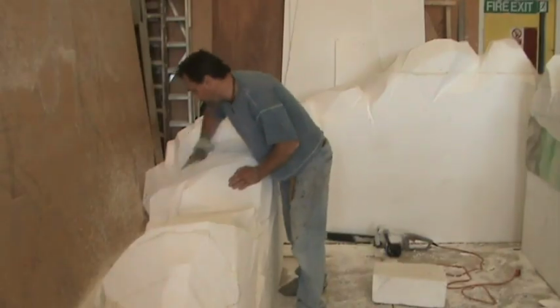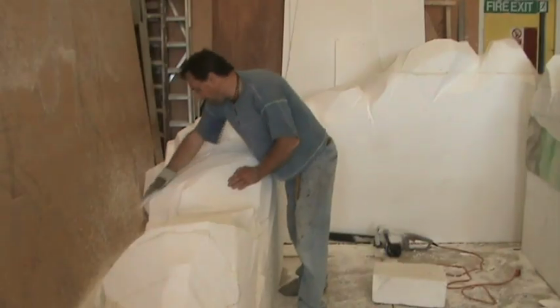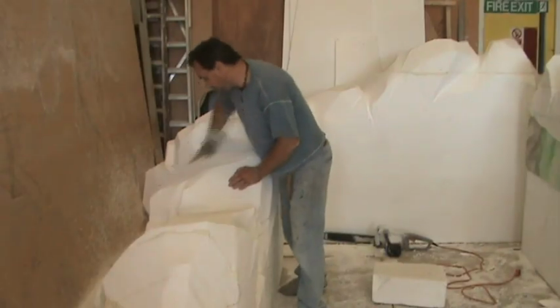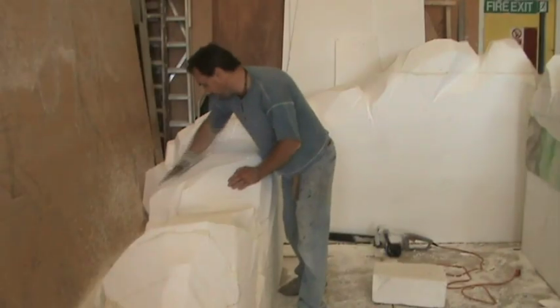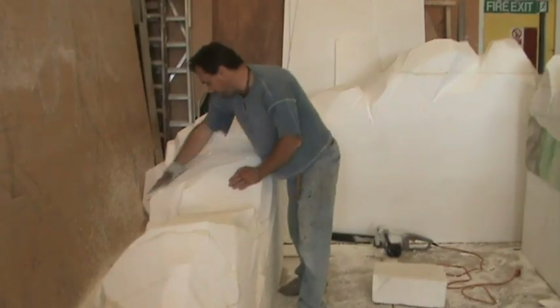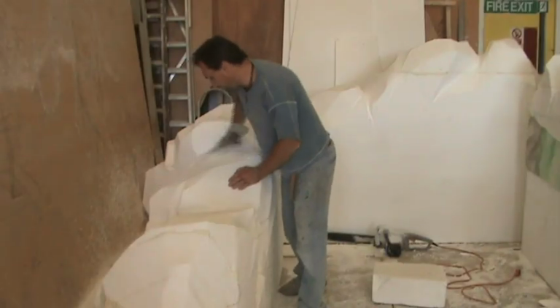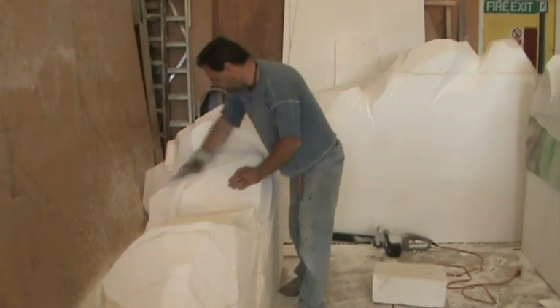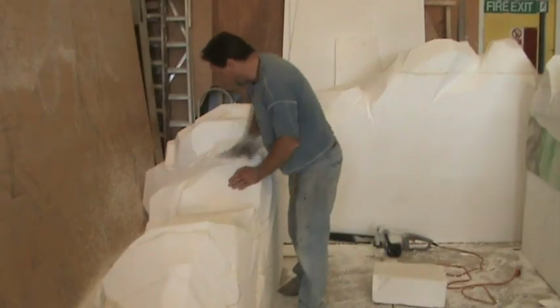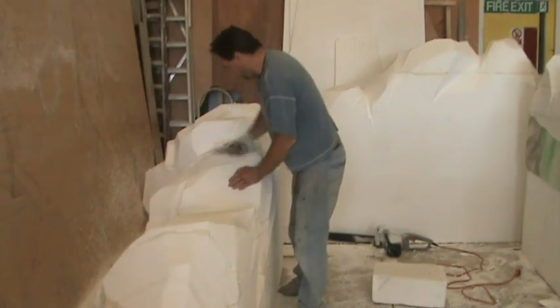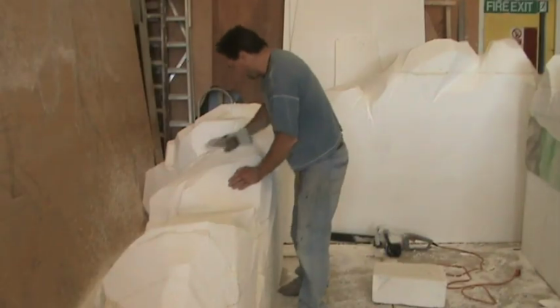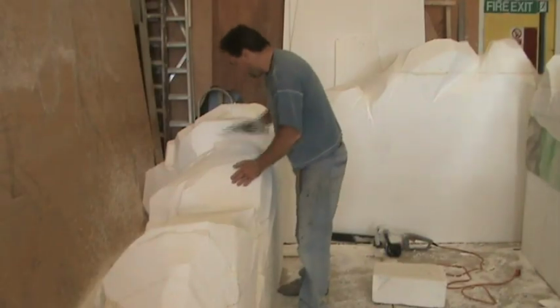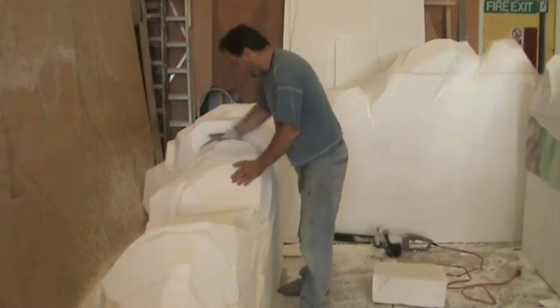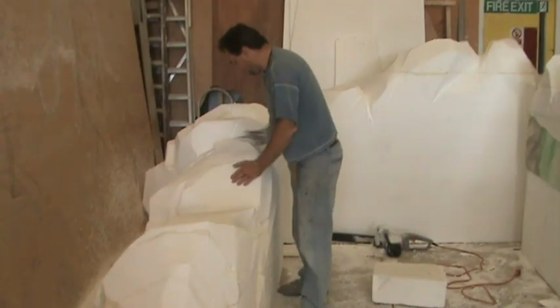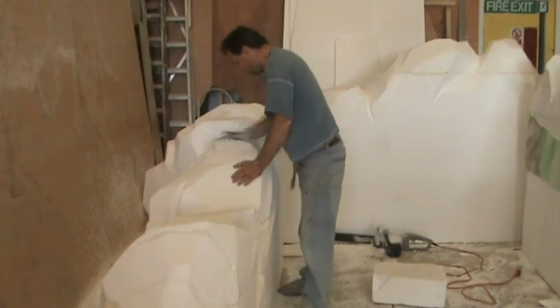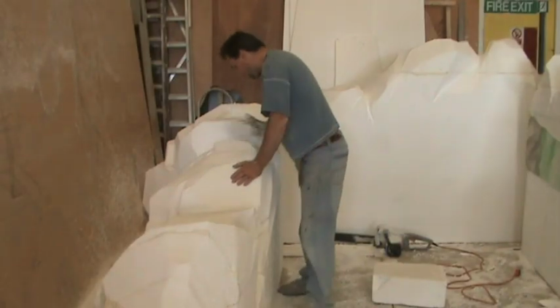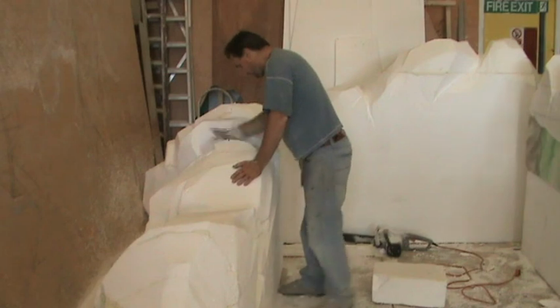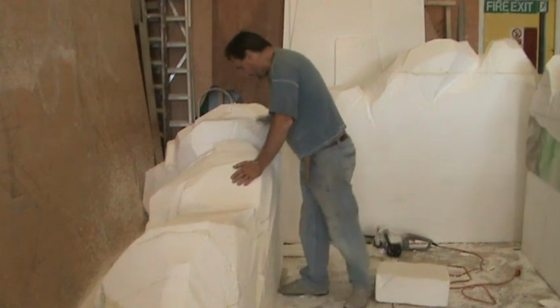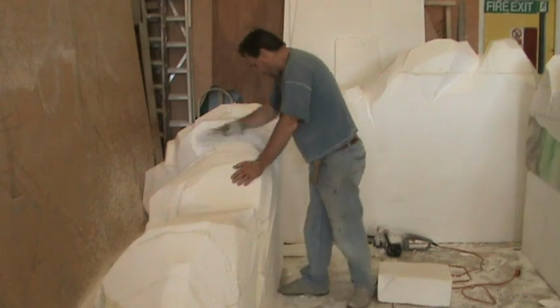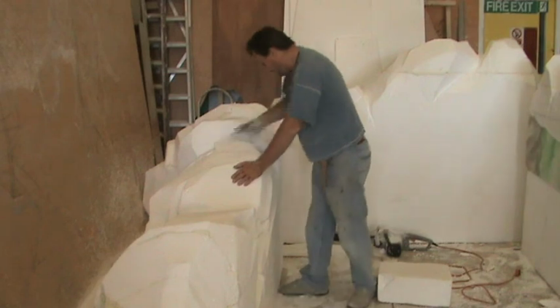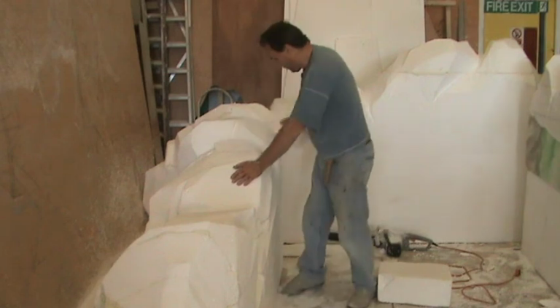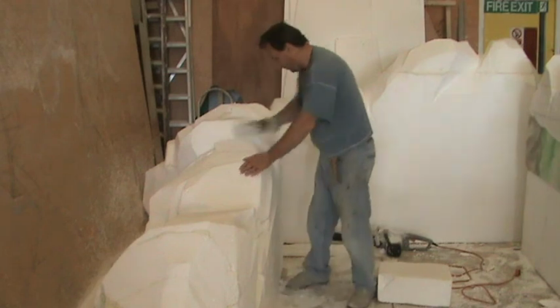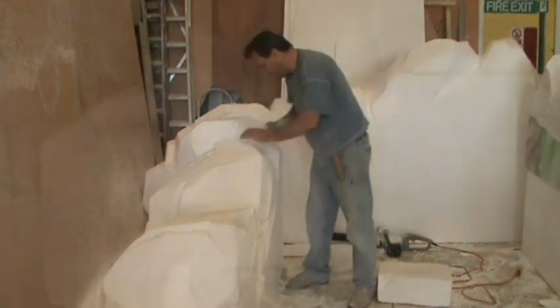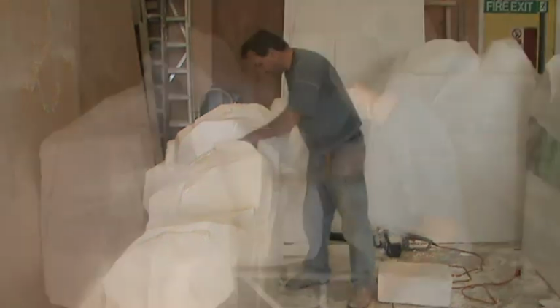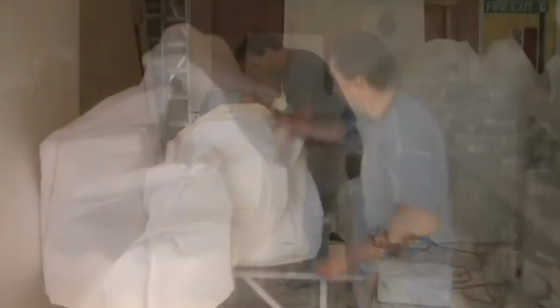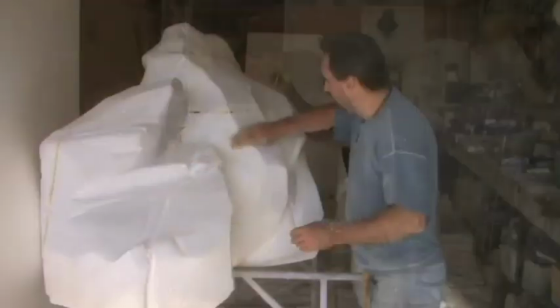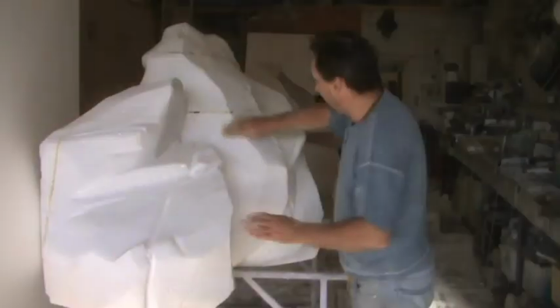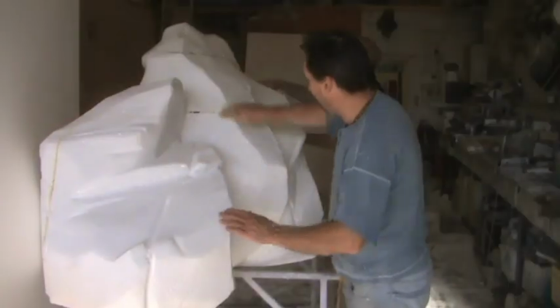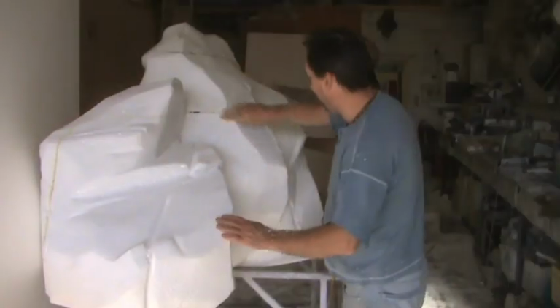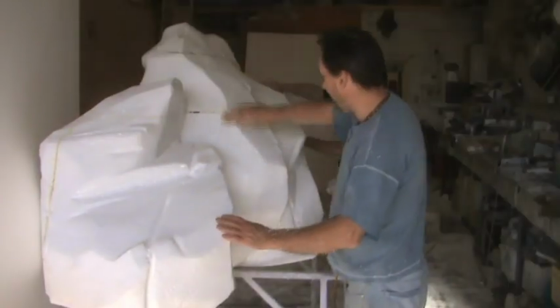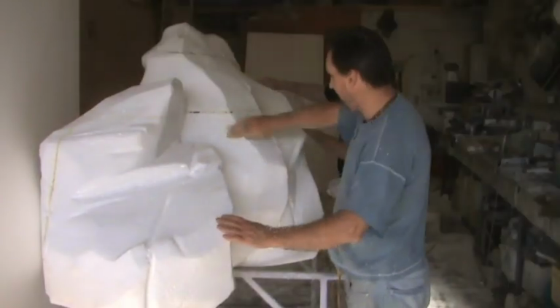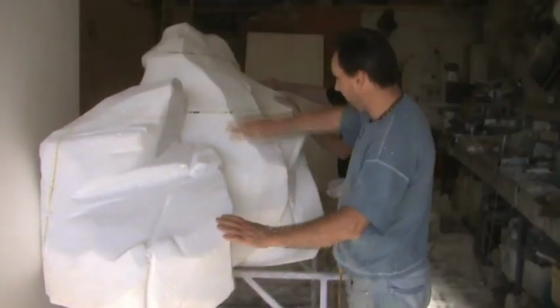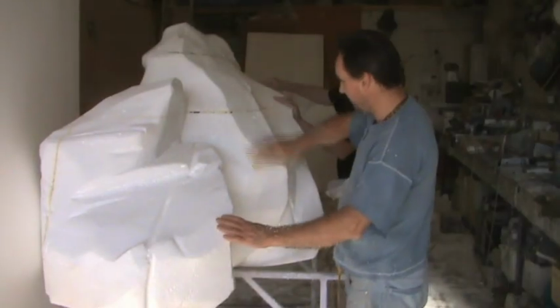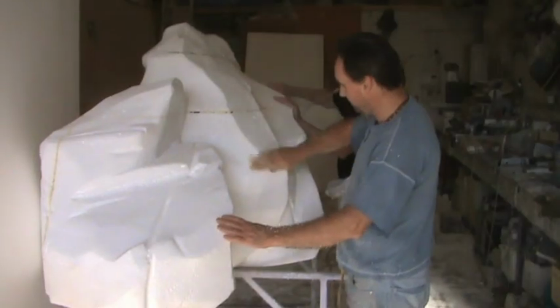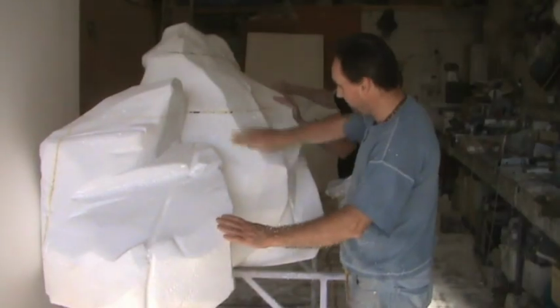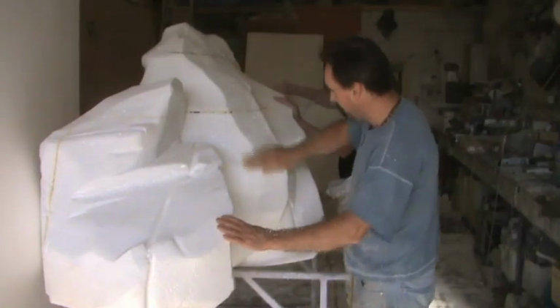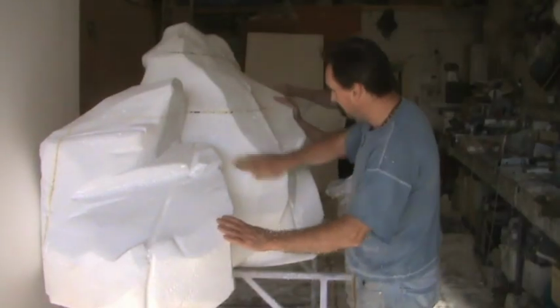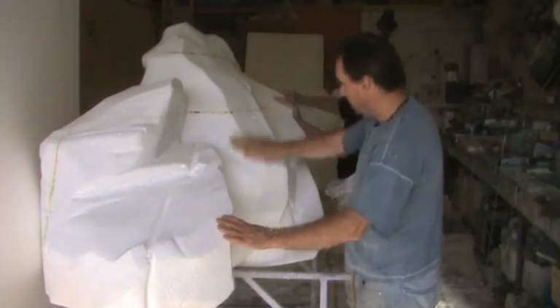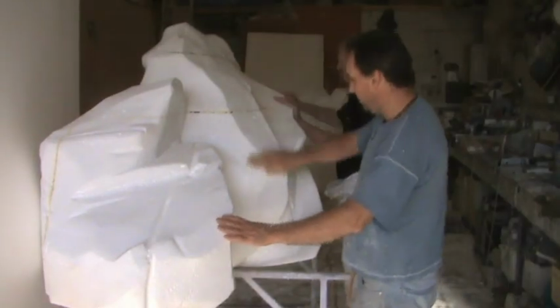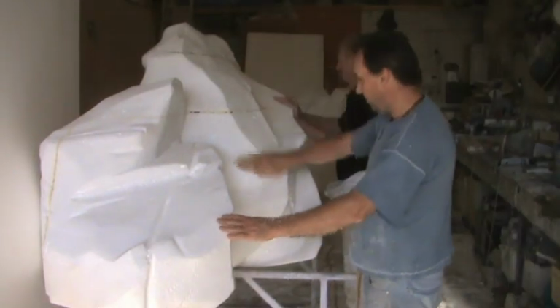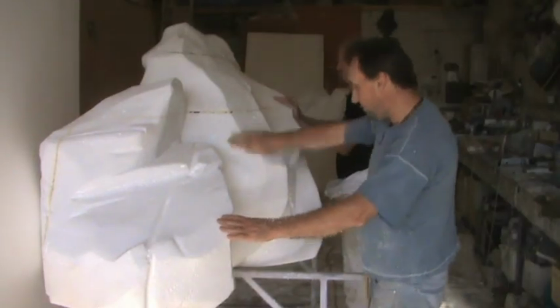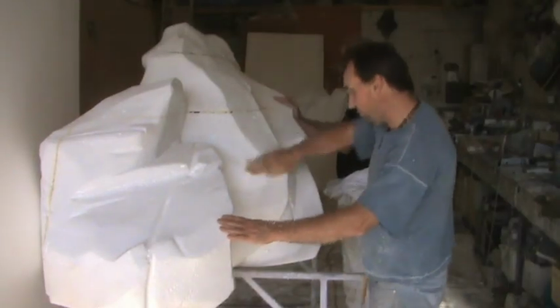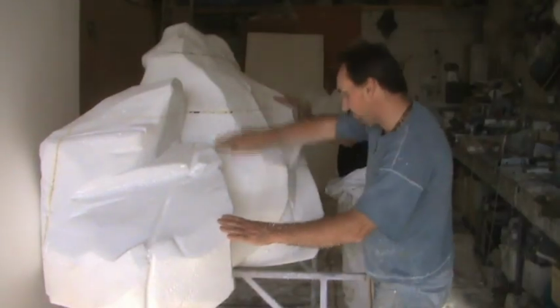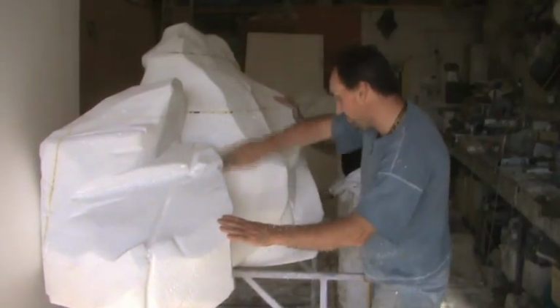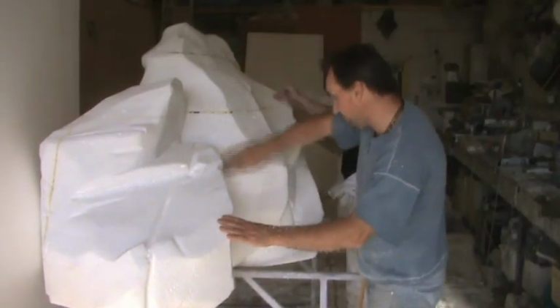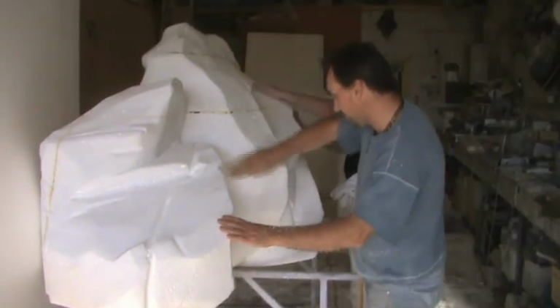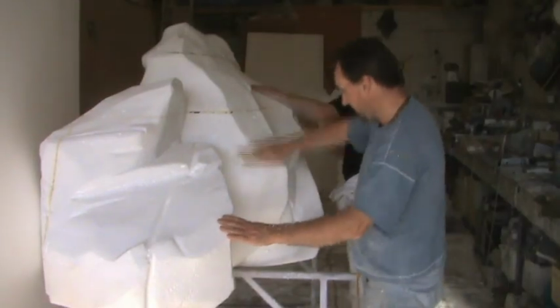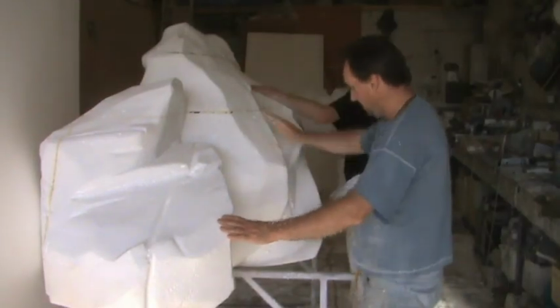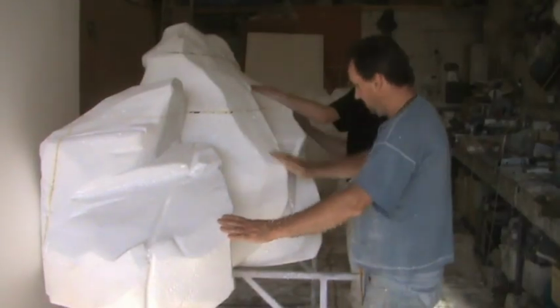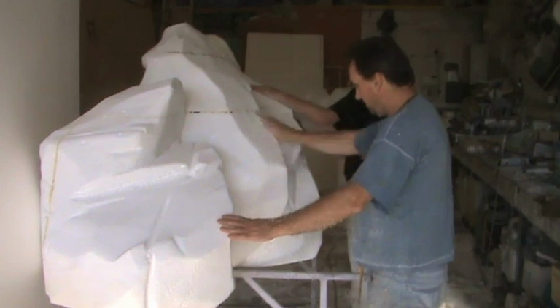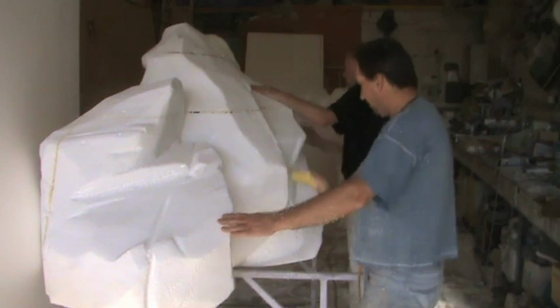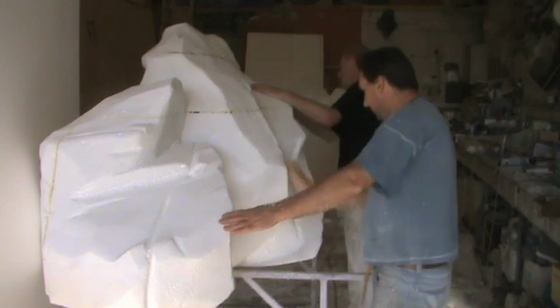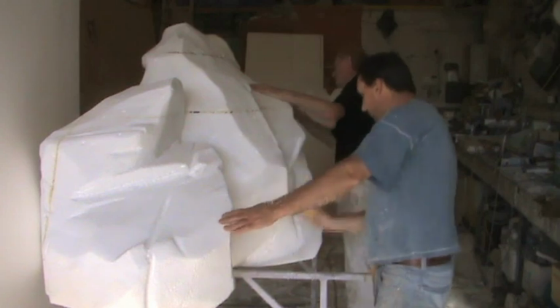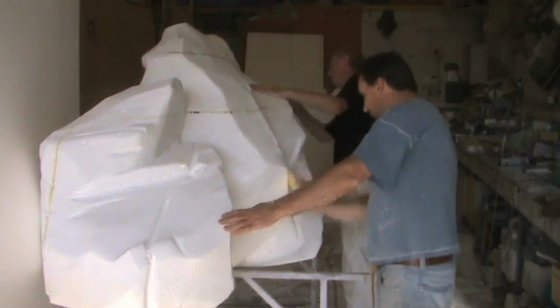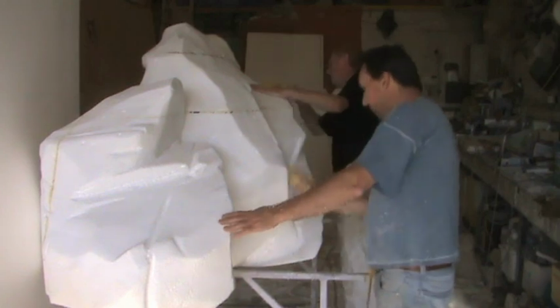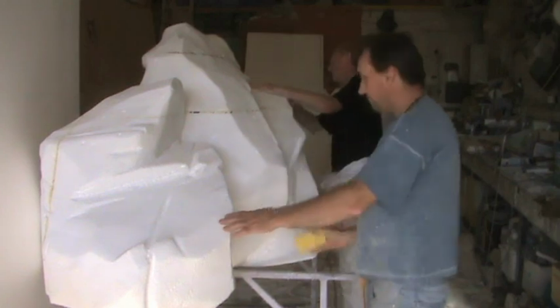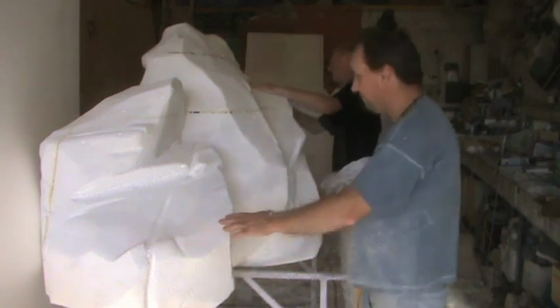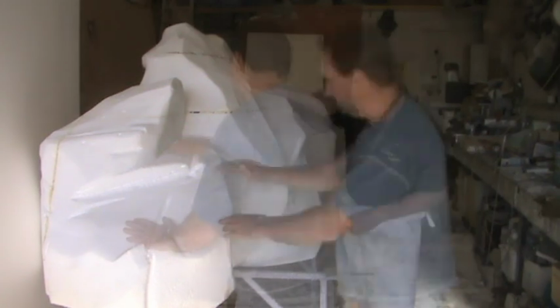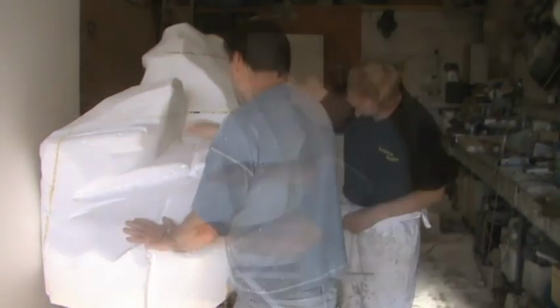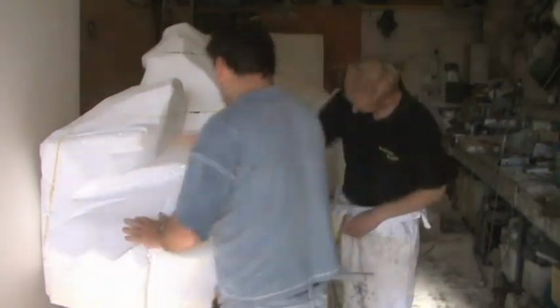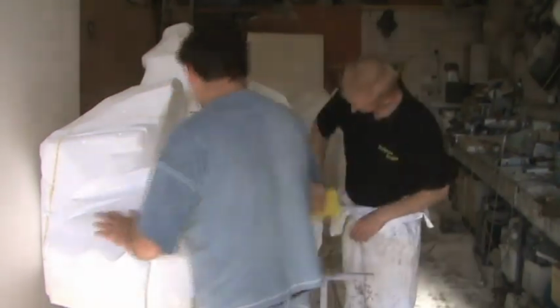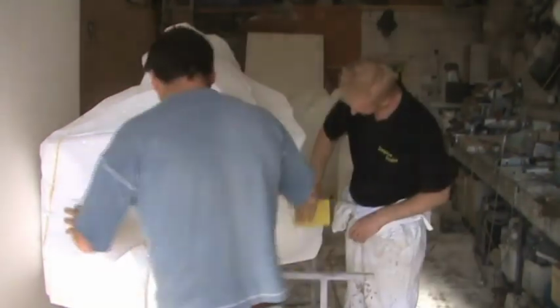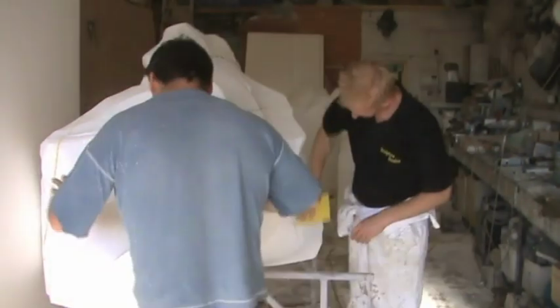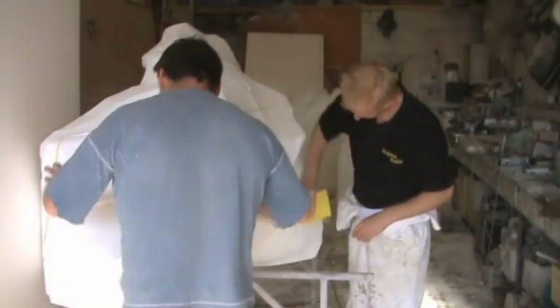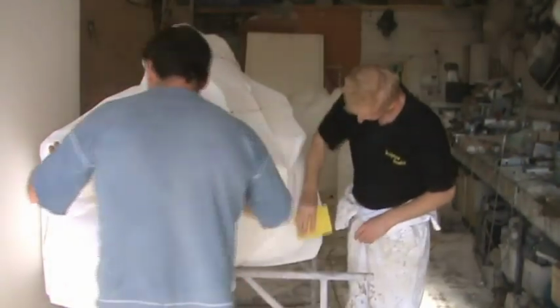Then we go to work sanding down with wire brushes and then sandpapers to create nice forms on organic surfaces.